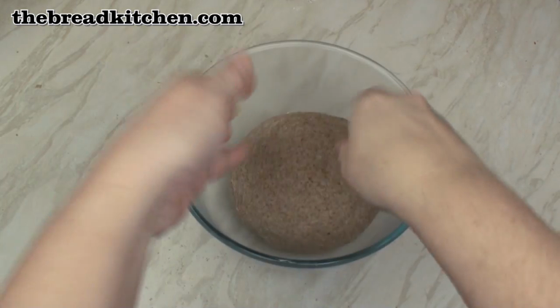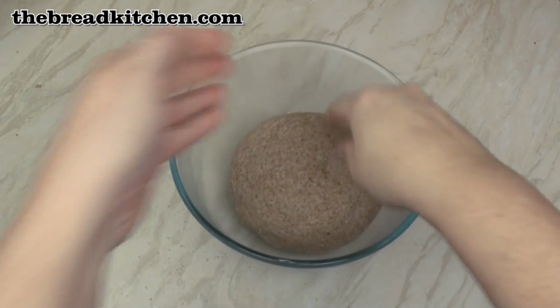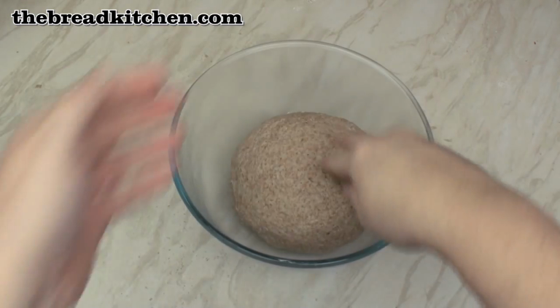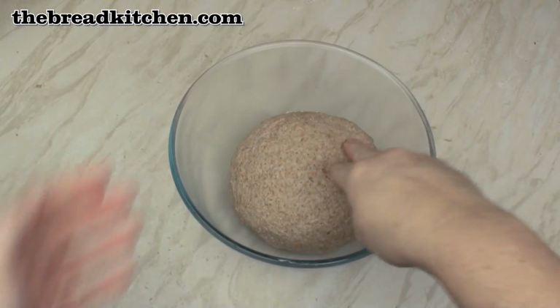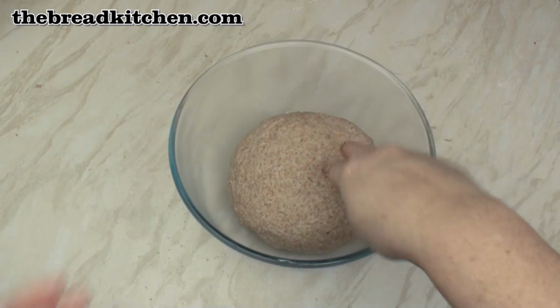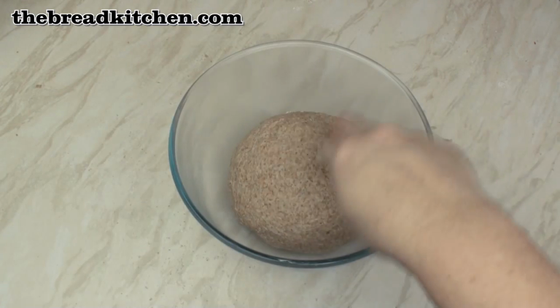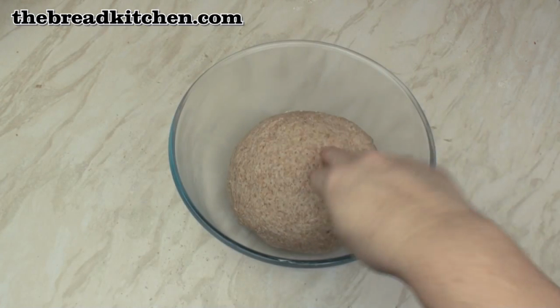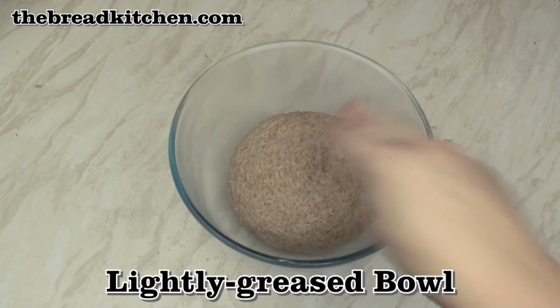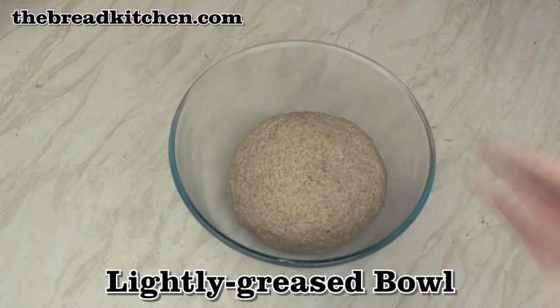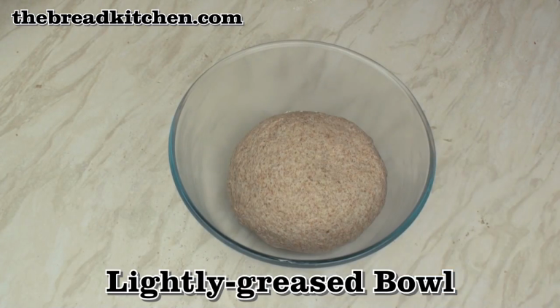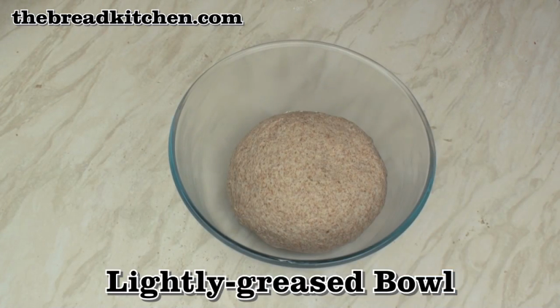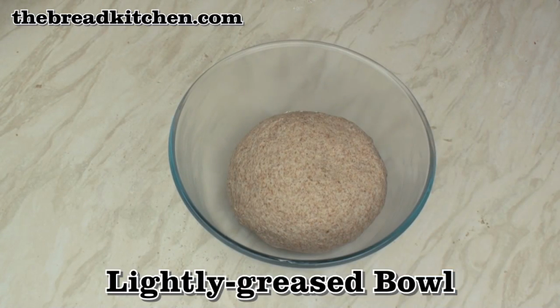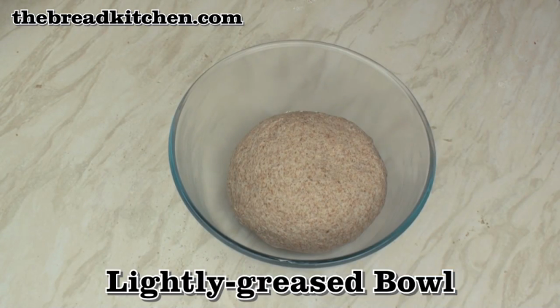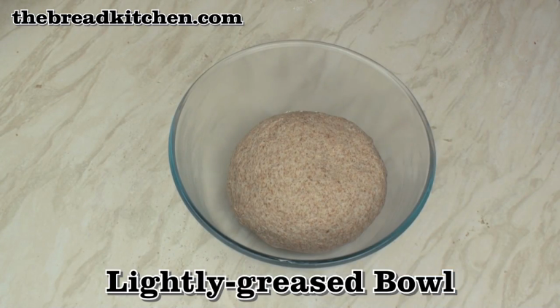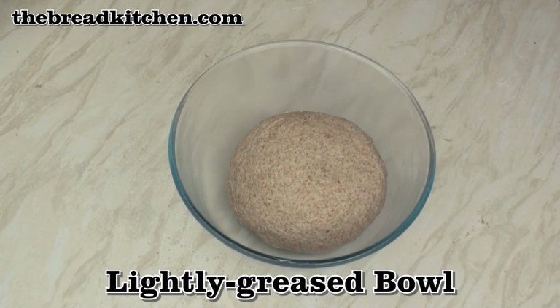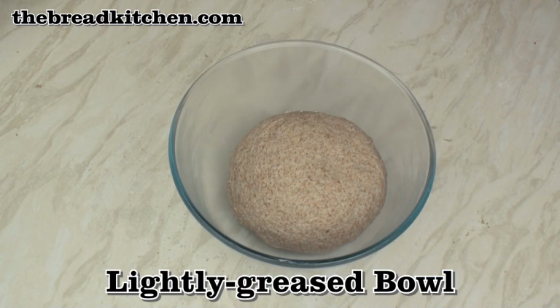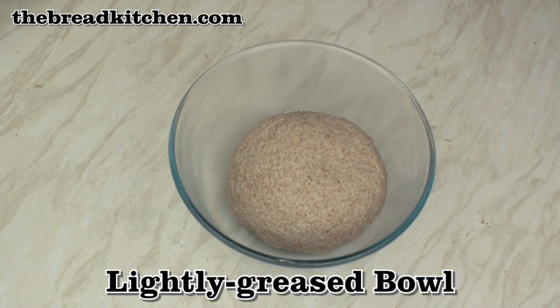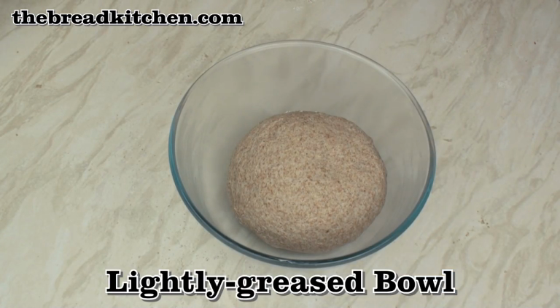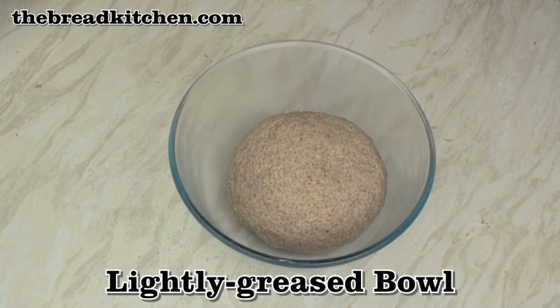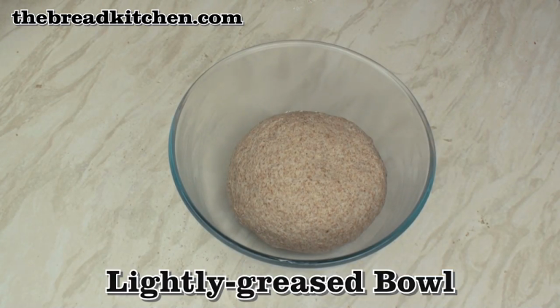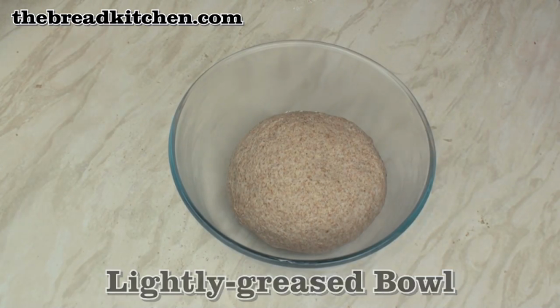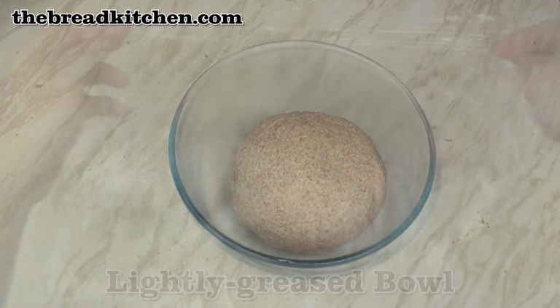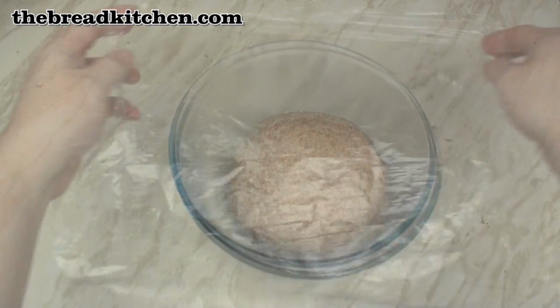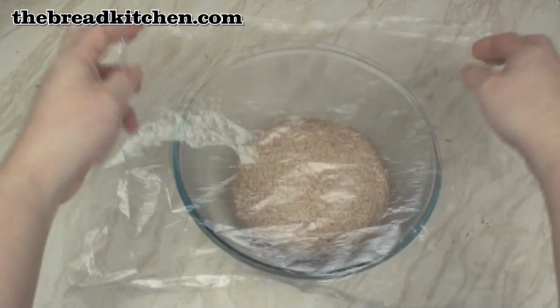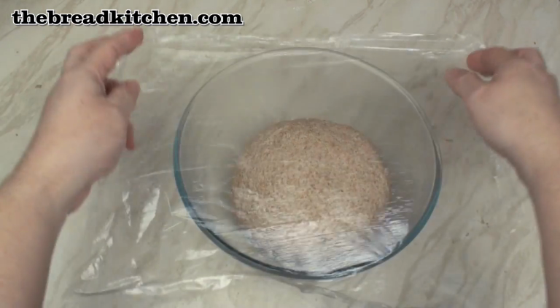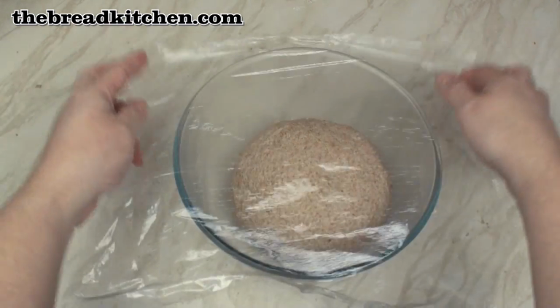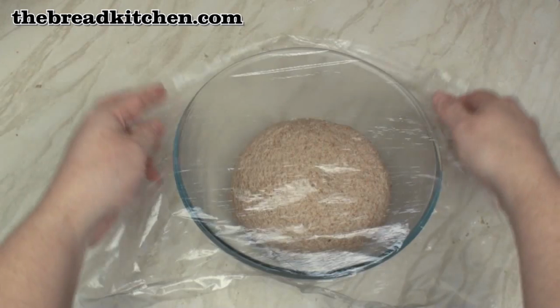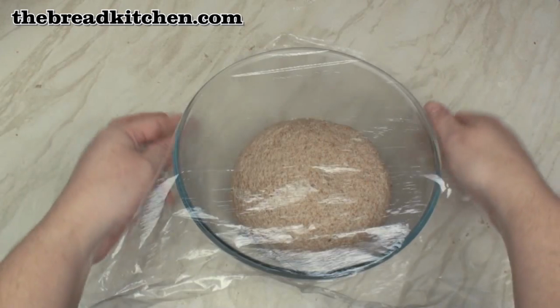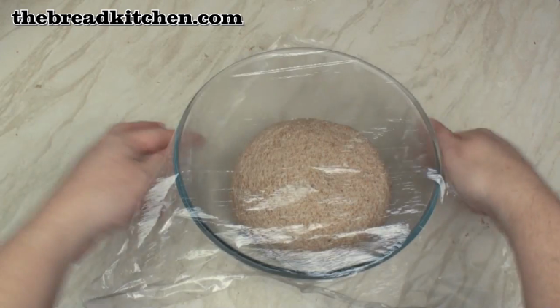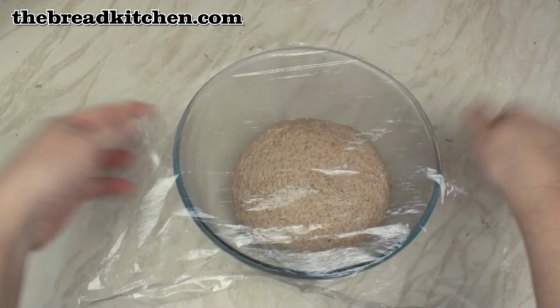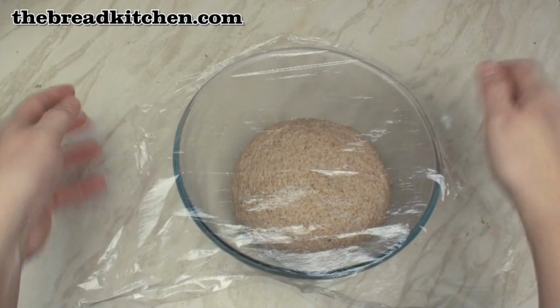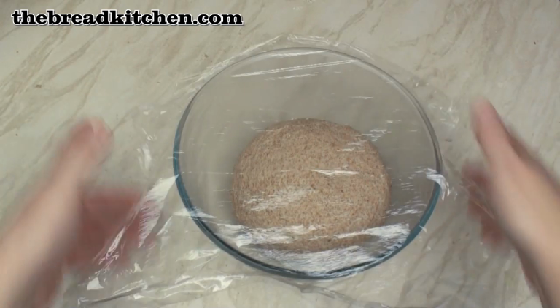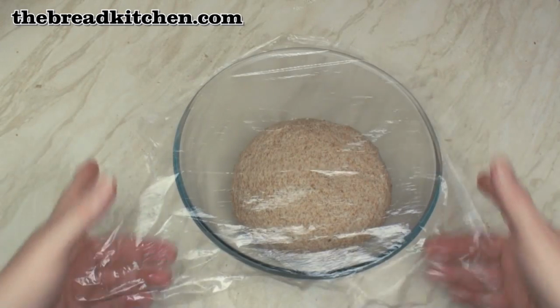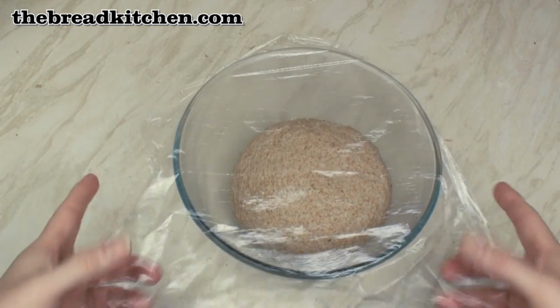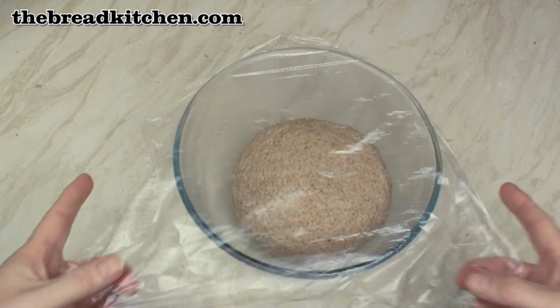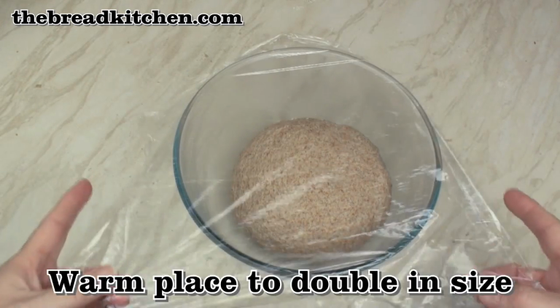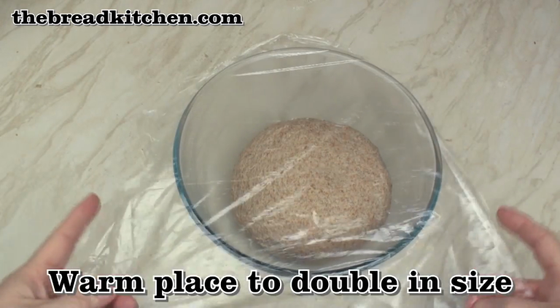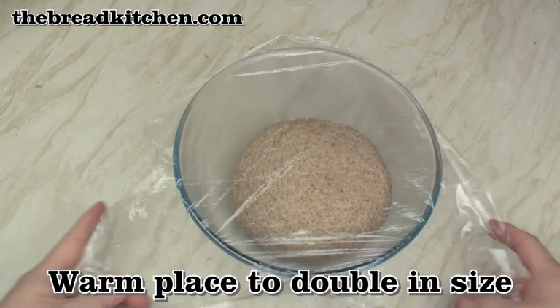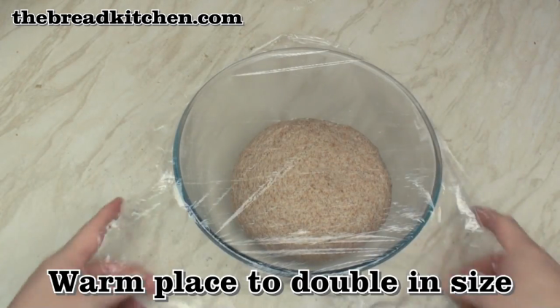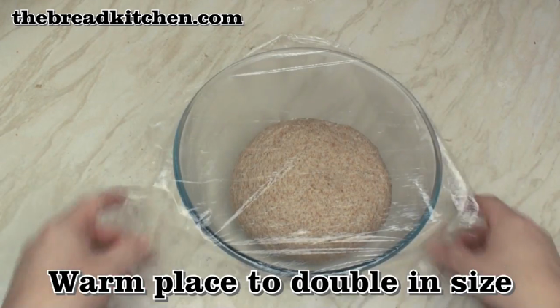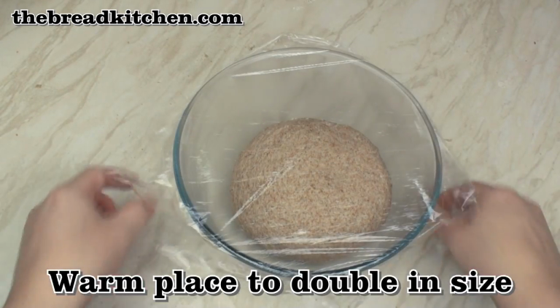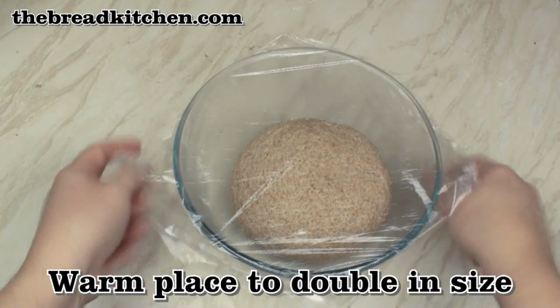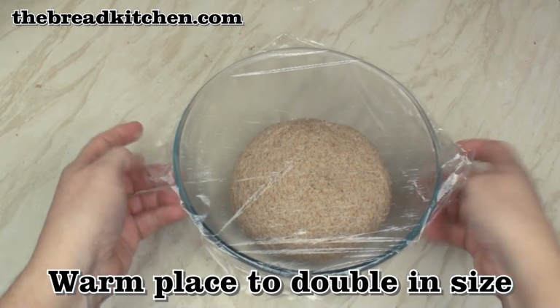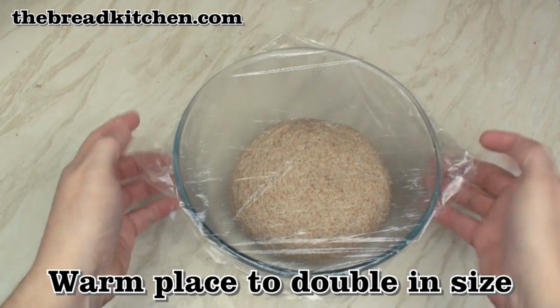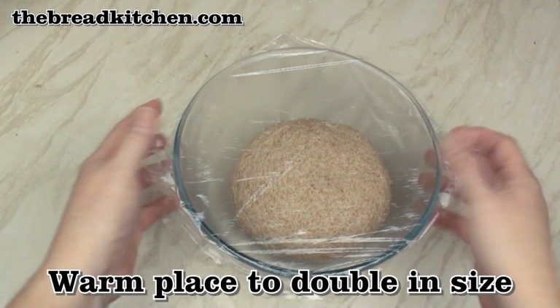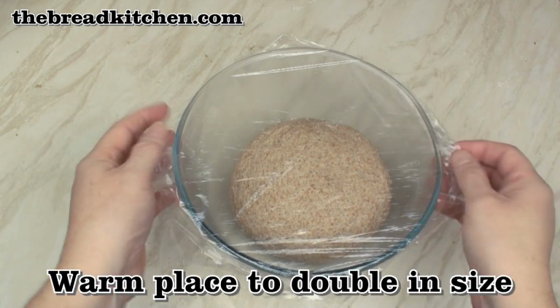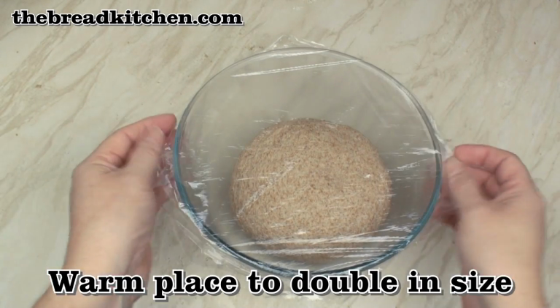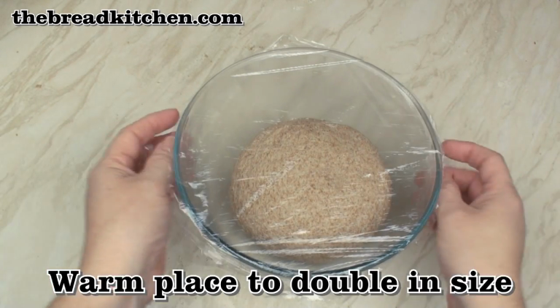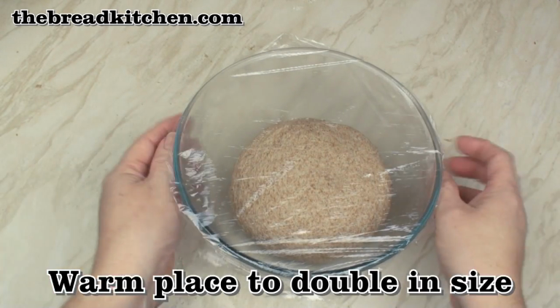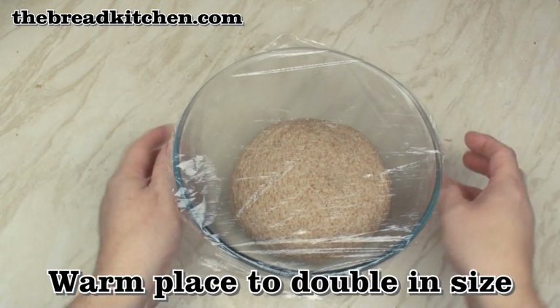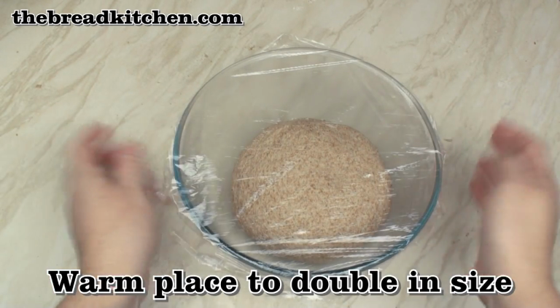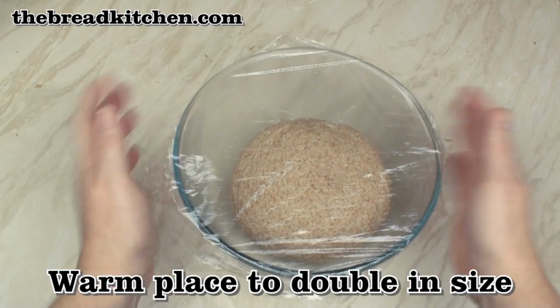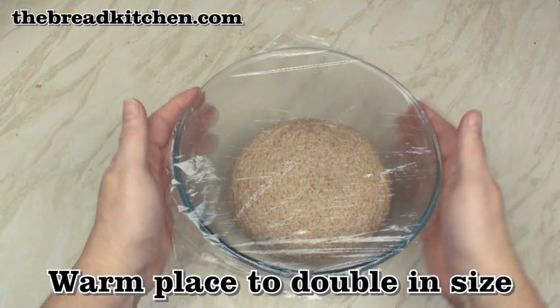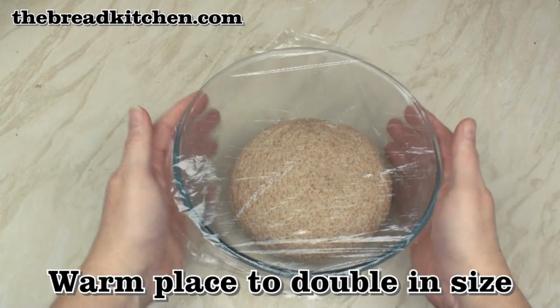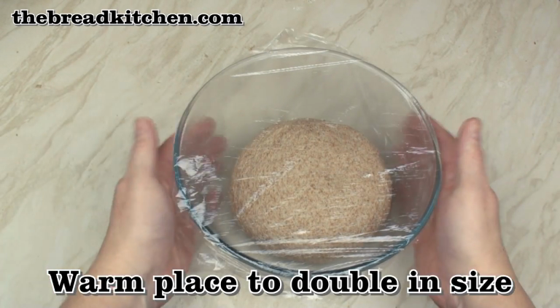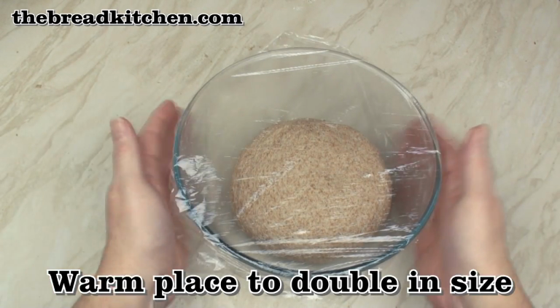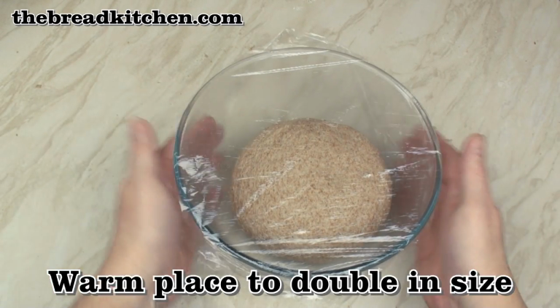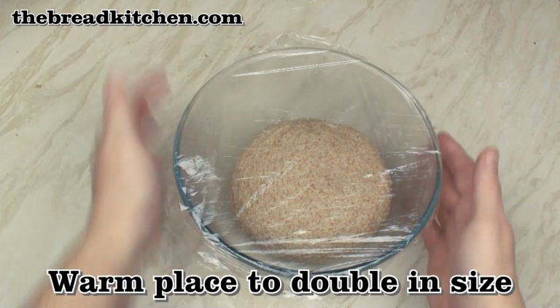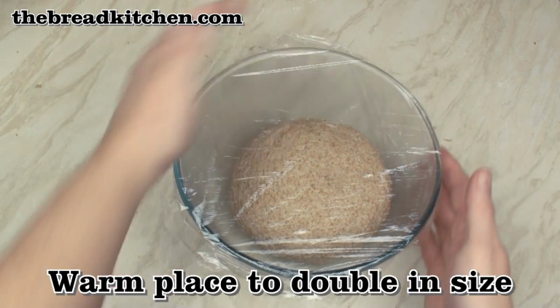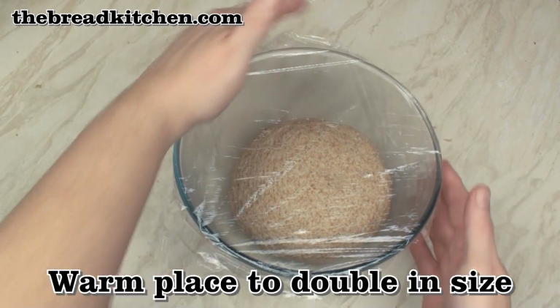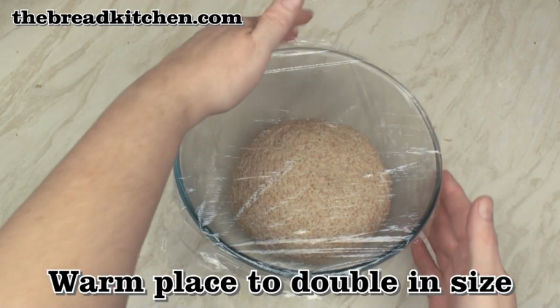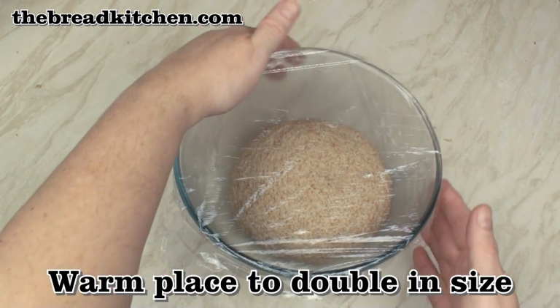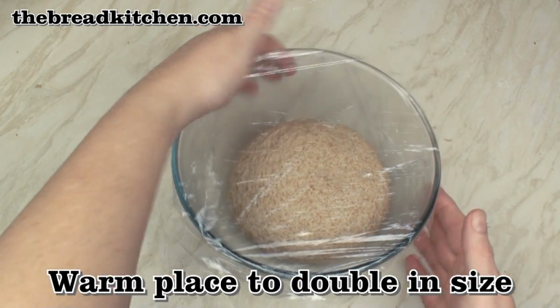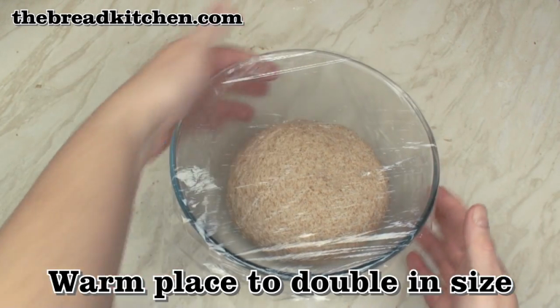Pop the dough in a lightly greased bowl, then cover and leave in a warm place until the dough has about doubled in size.